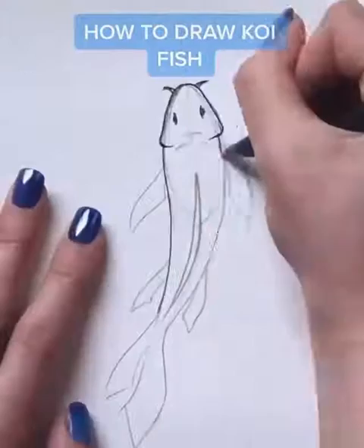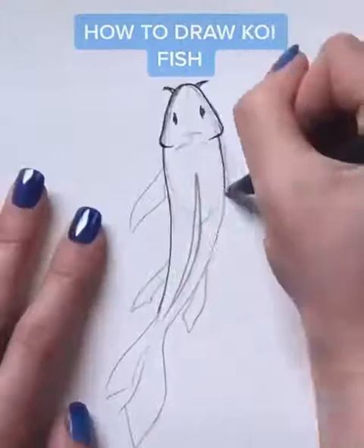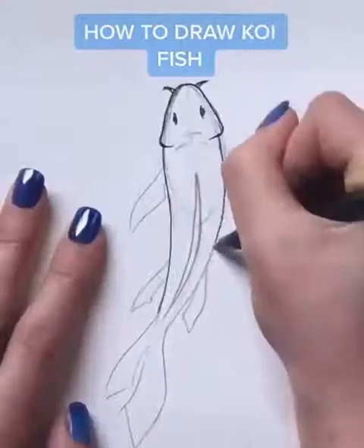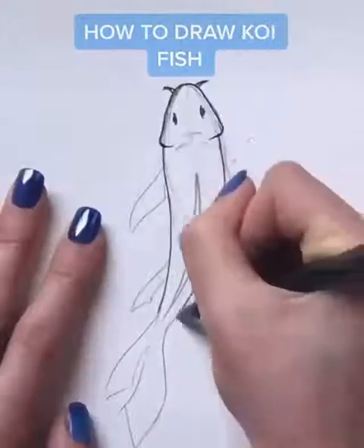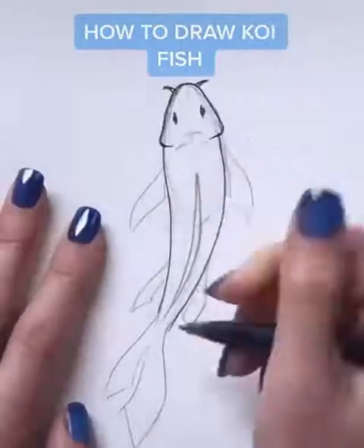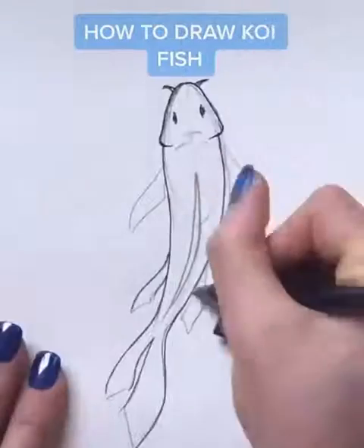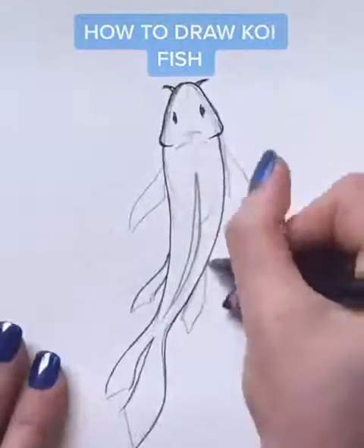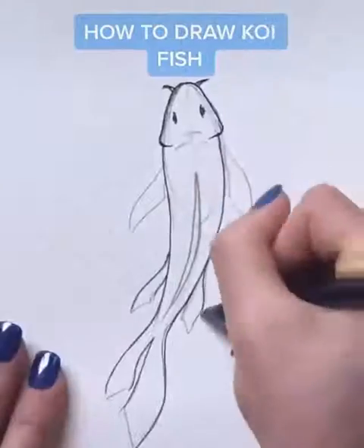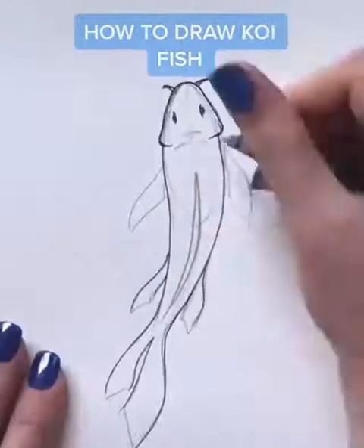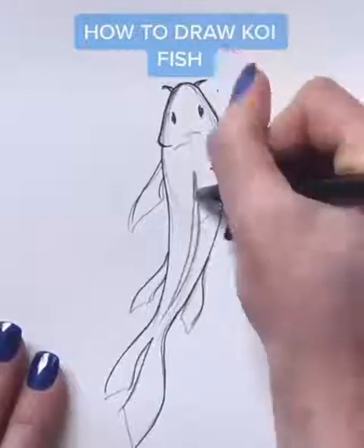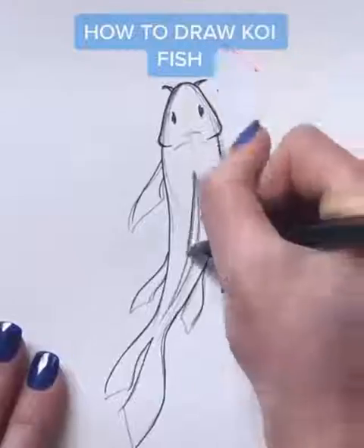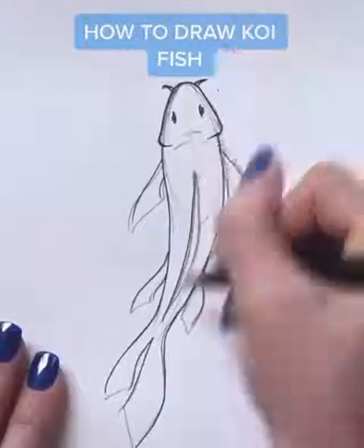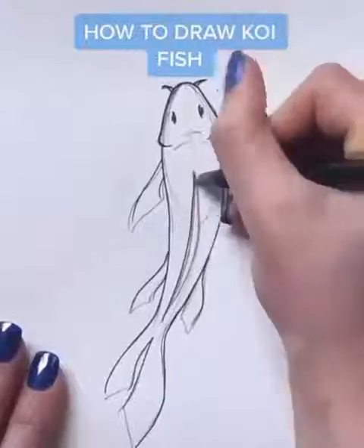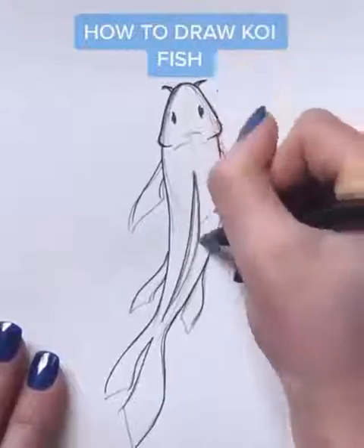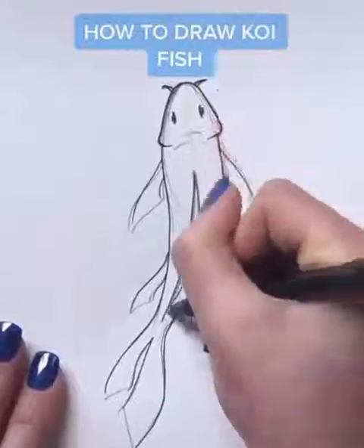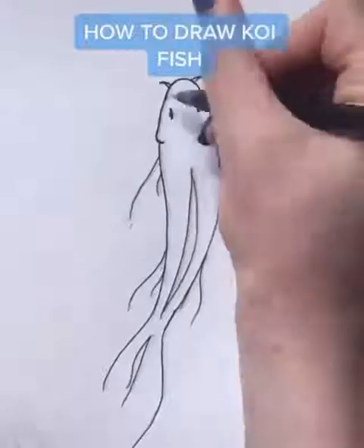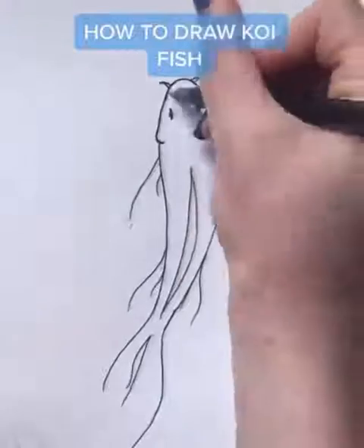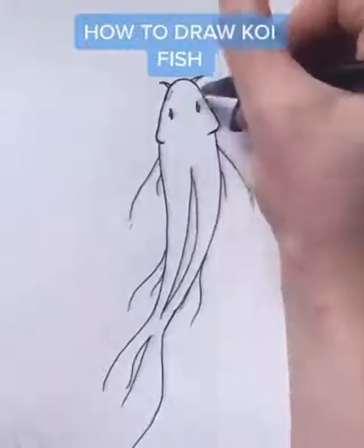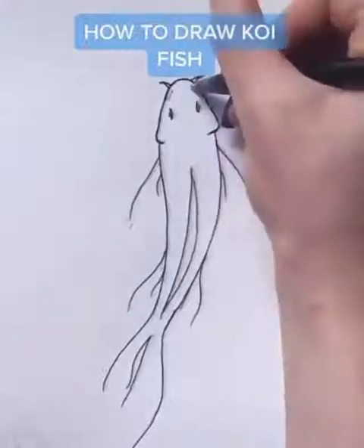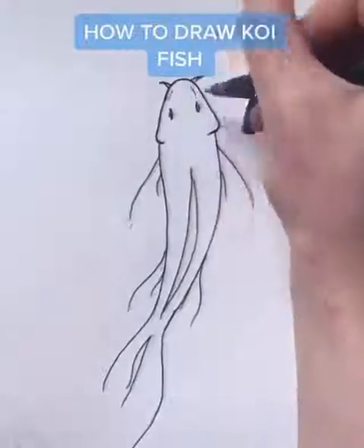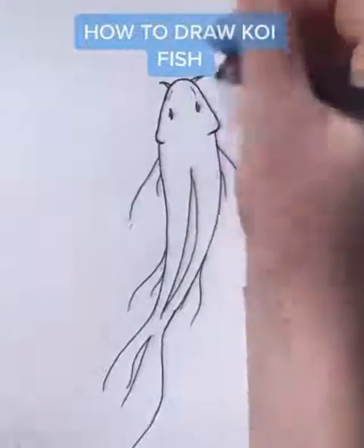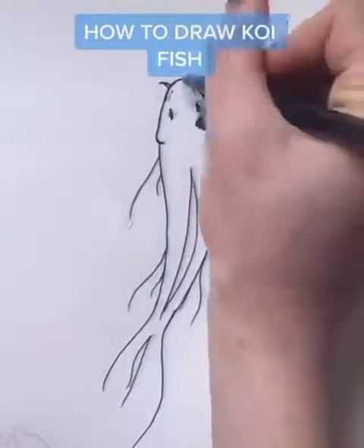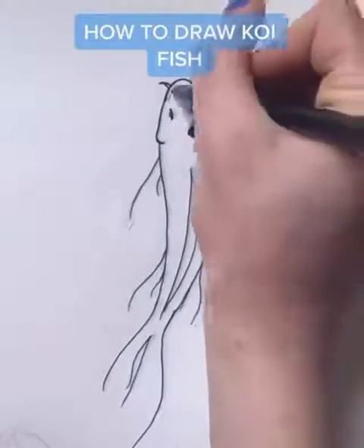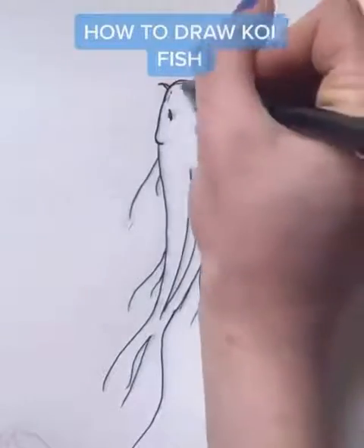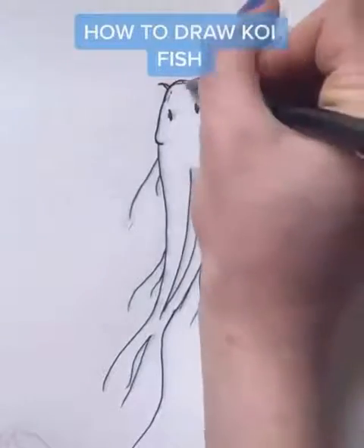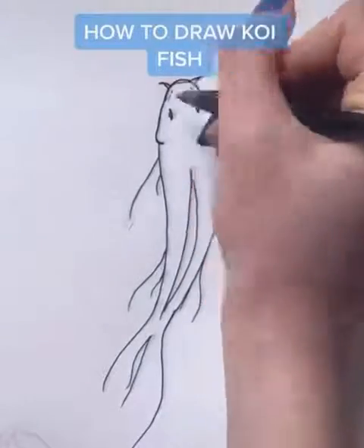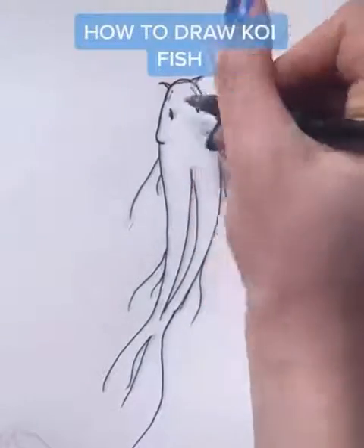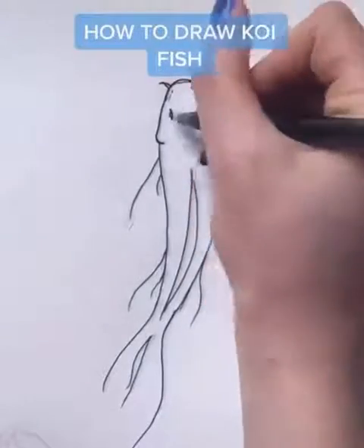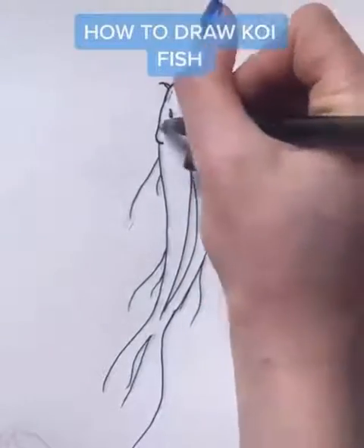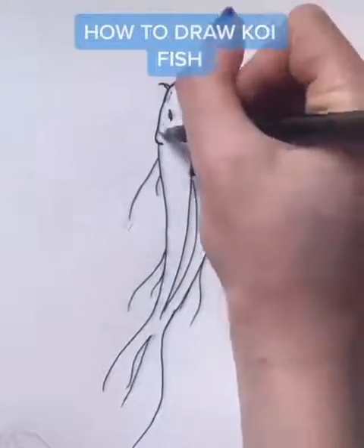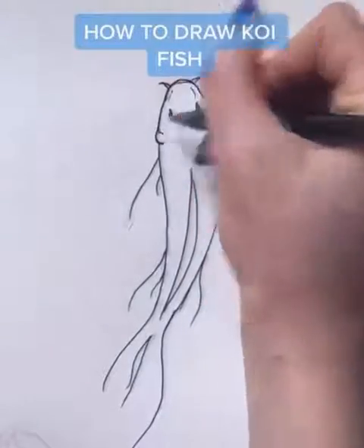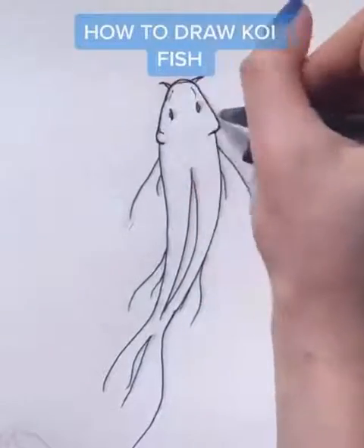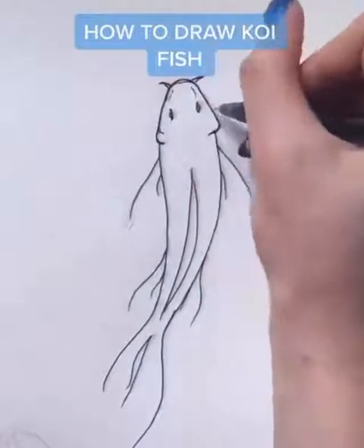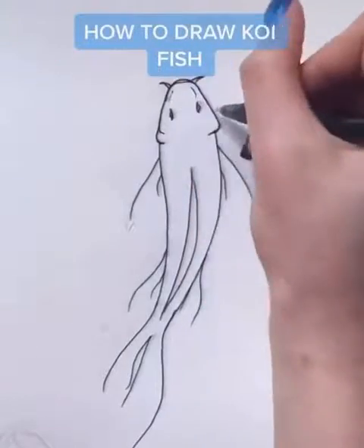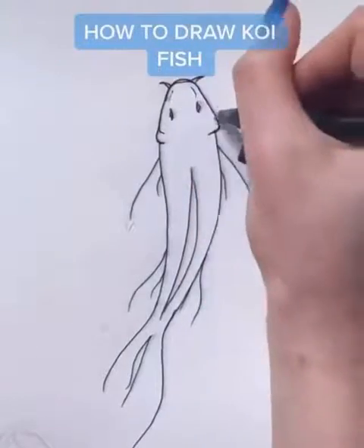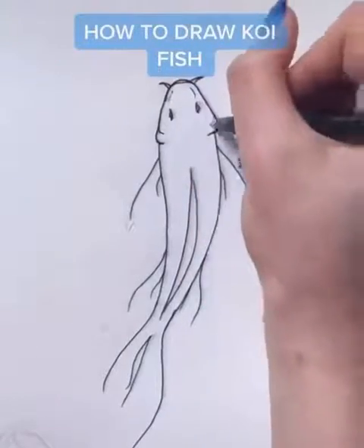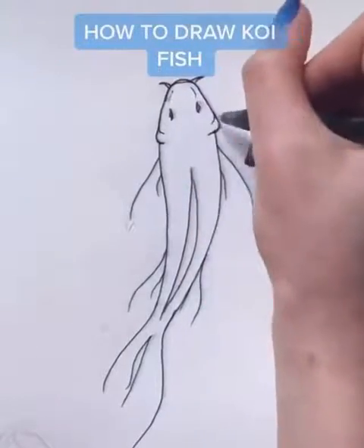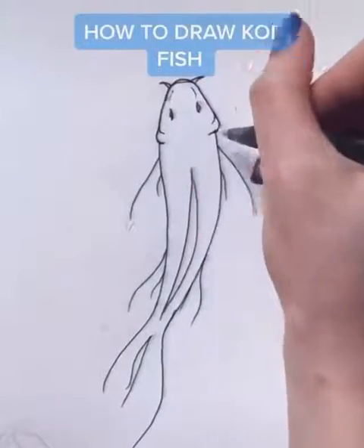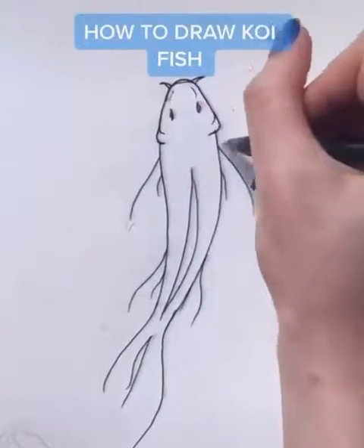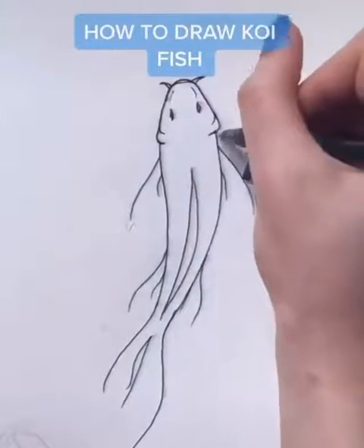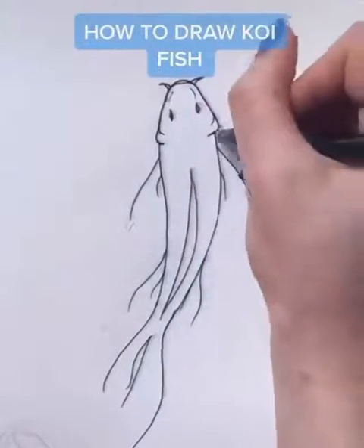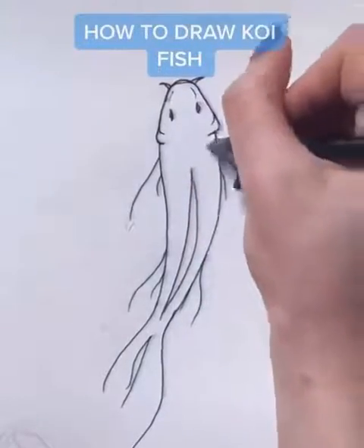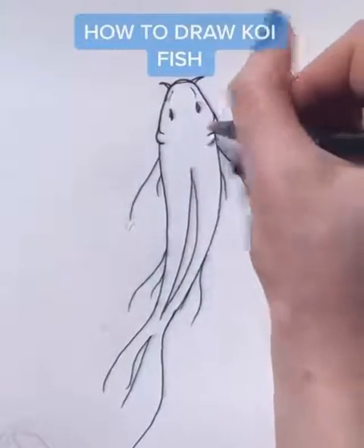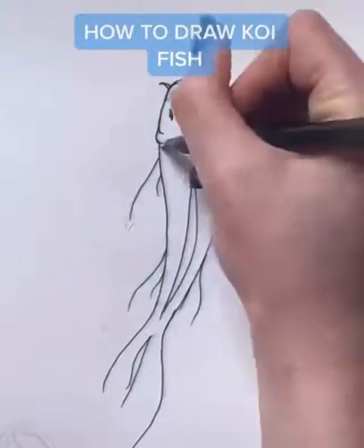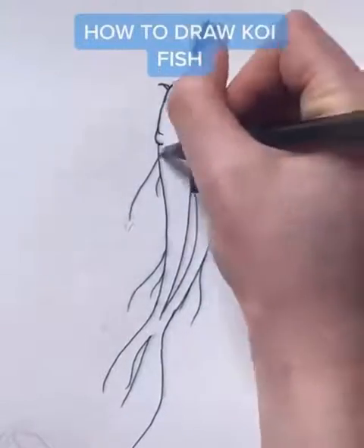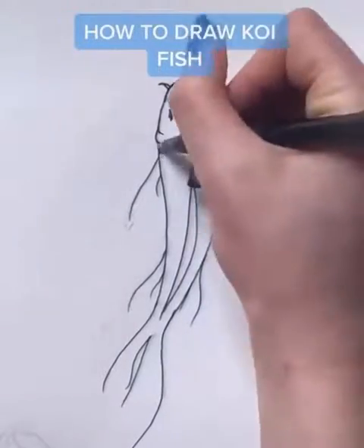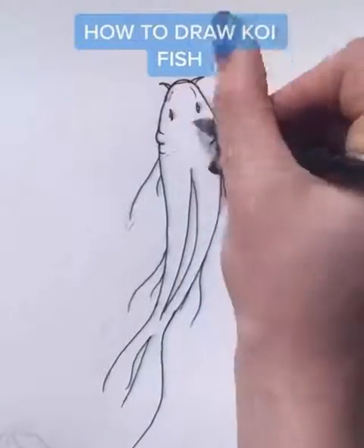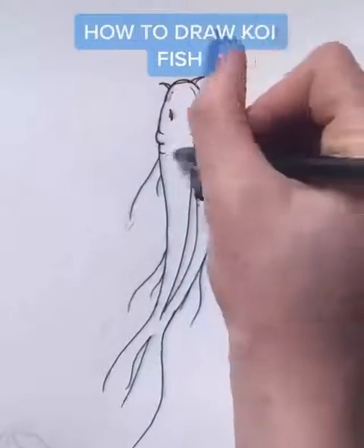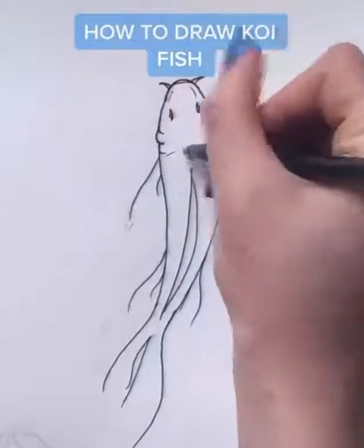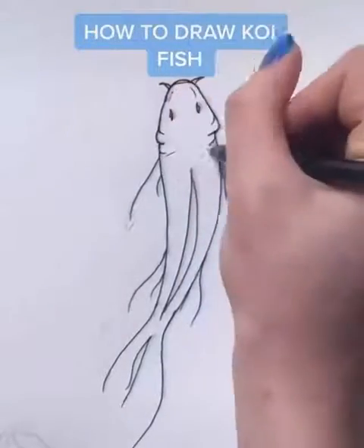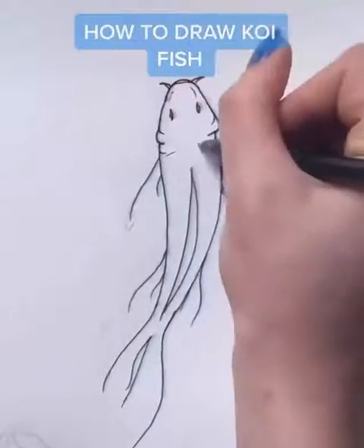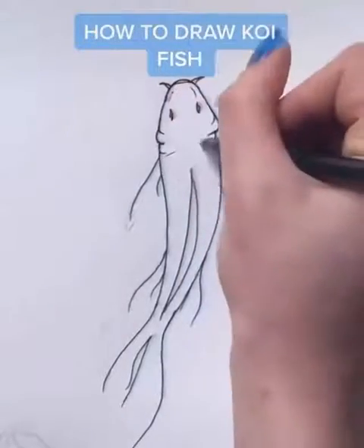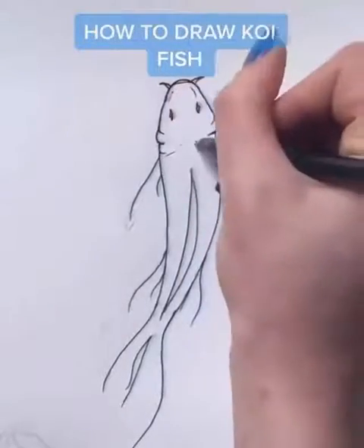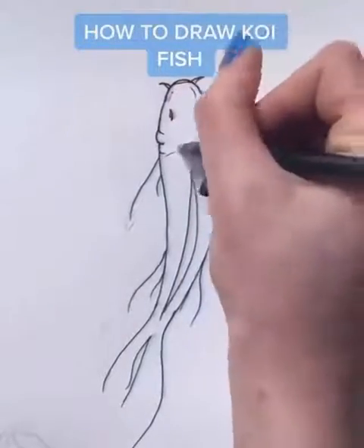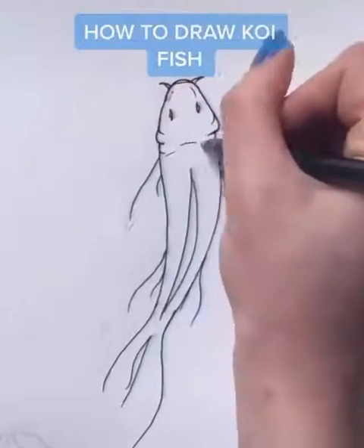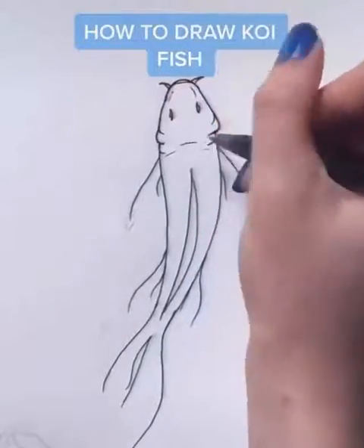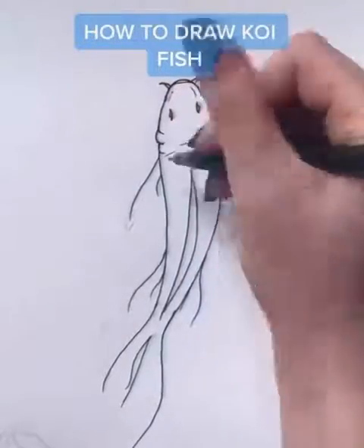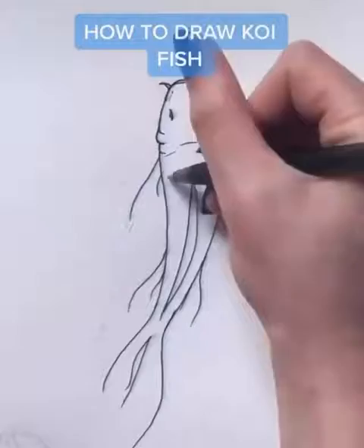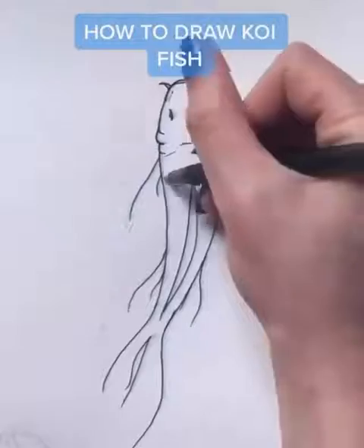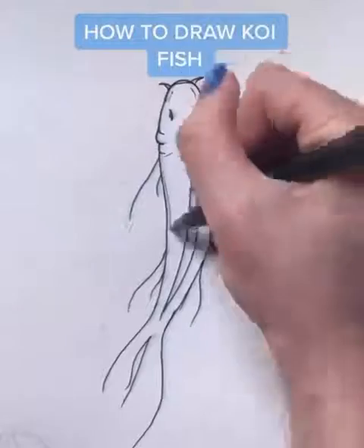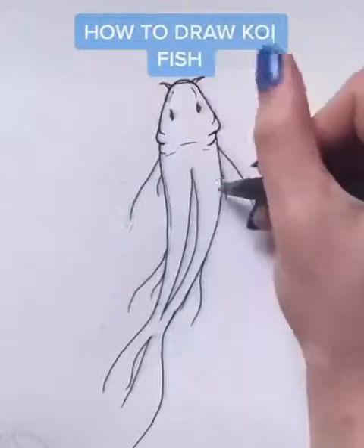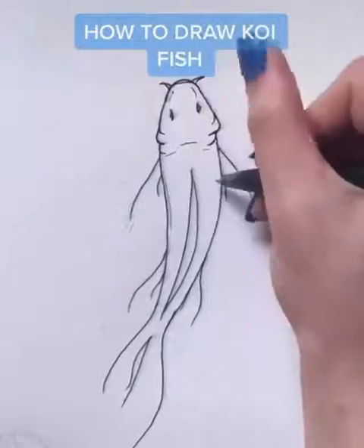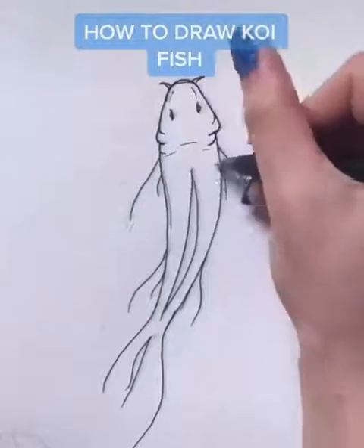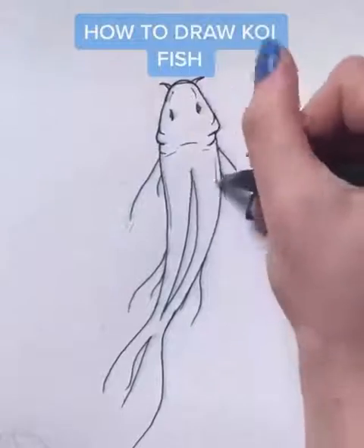Next, outline with a pen. Do not outline the bottom of the fins. Add some more details to the face, including some curves and some lines.